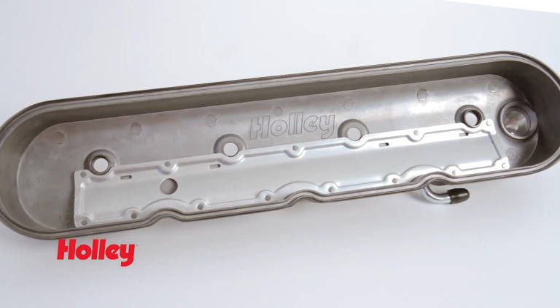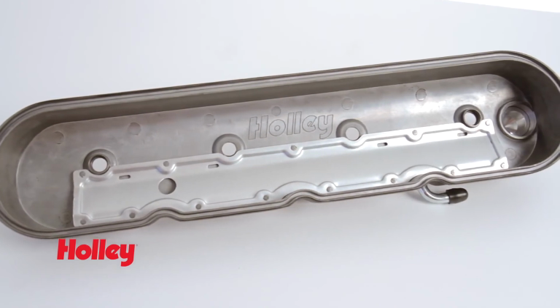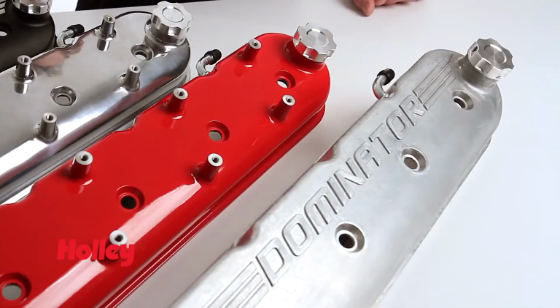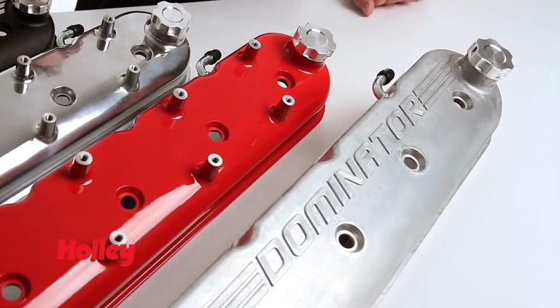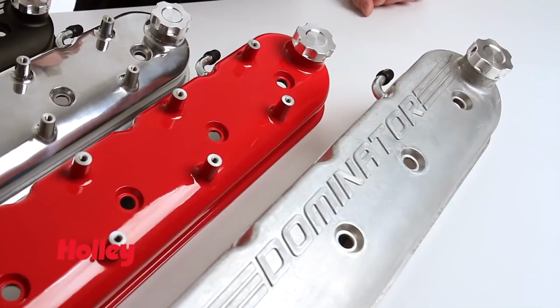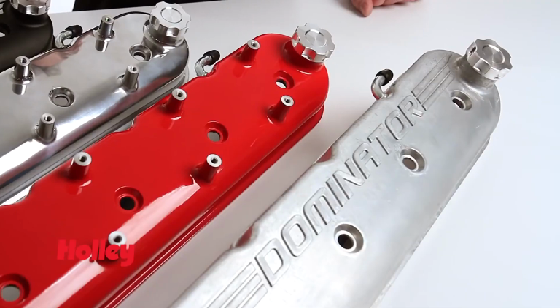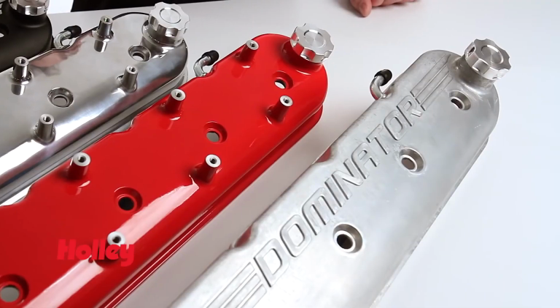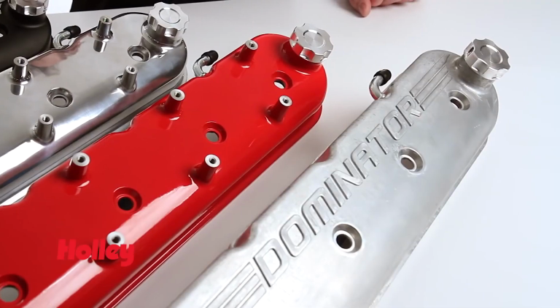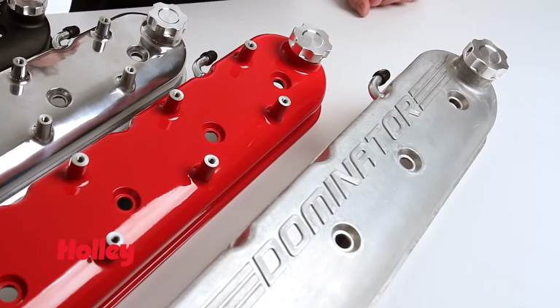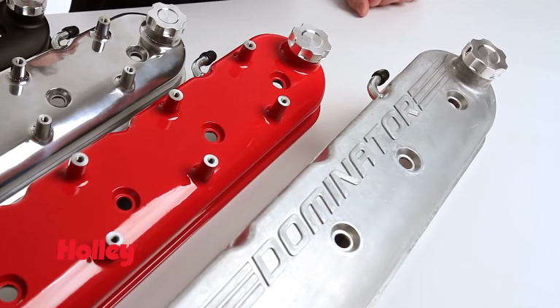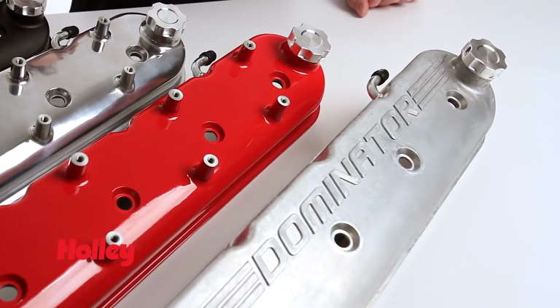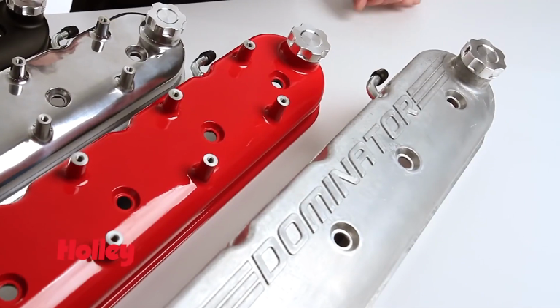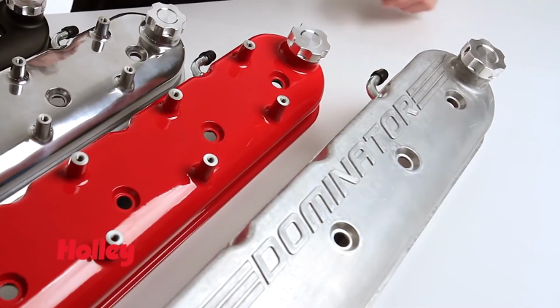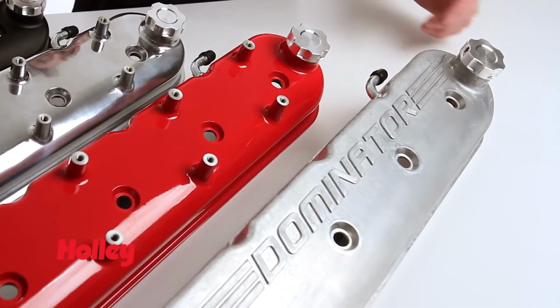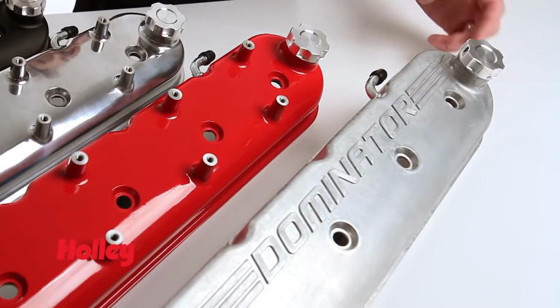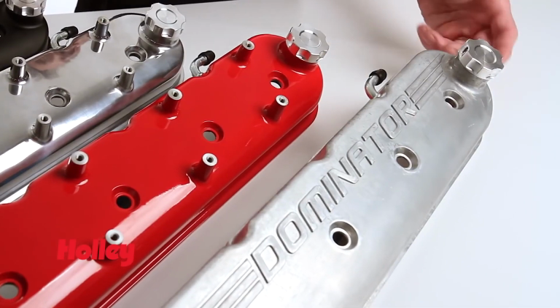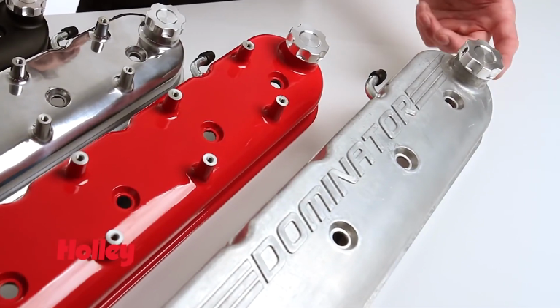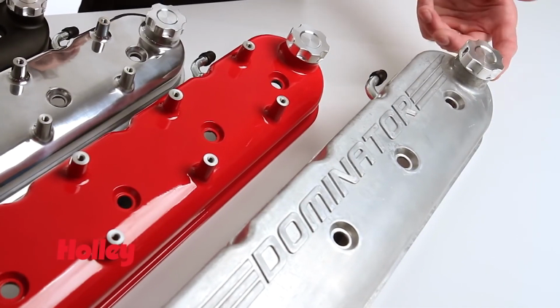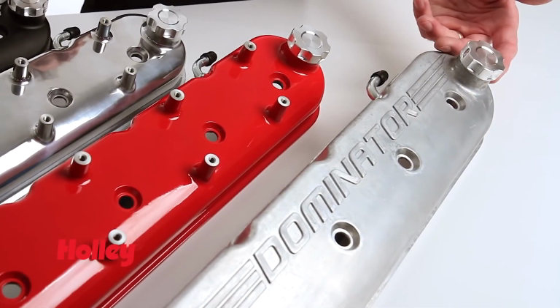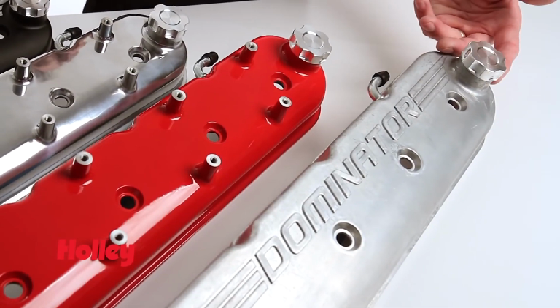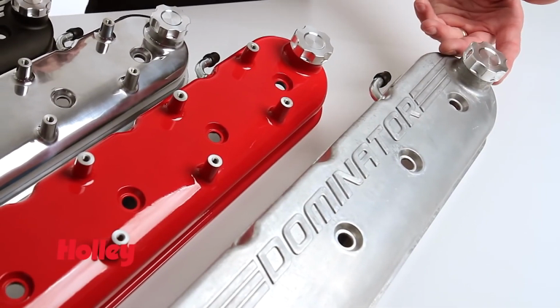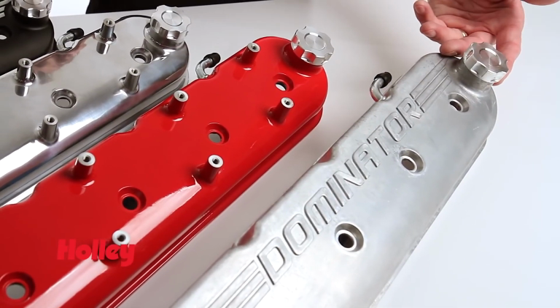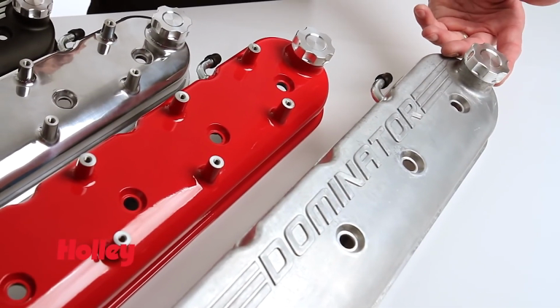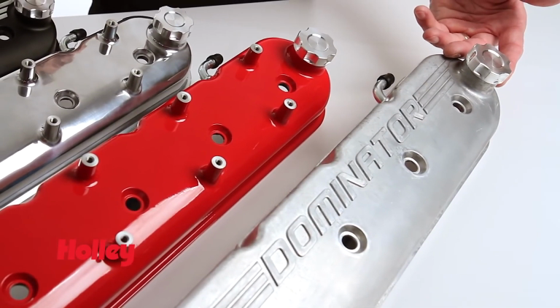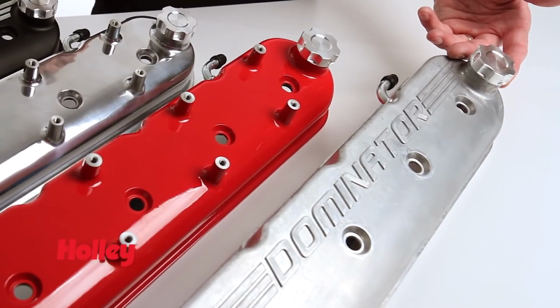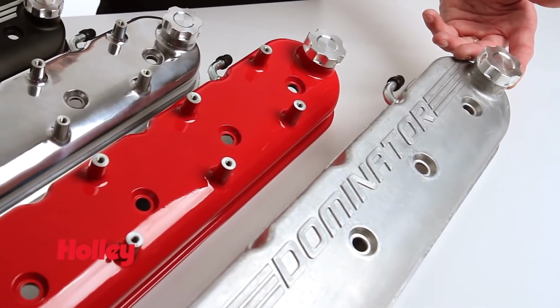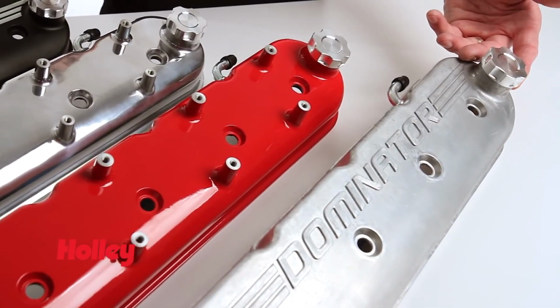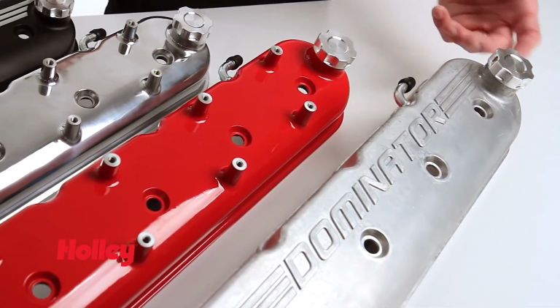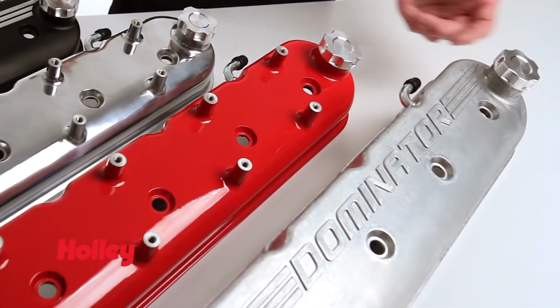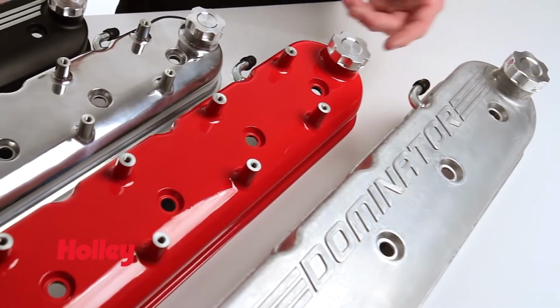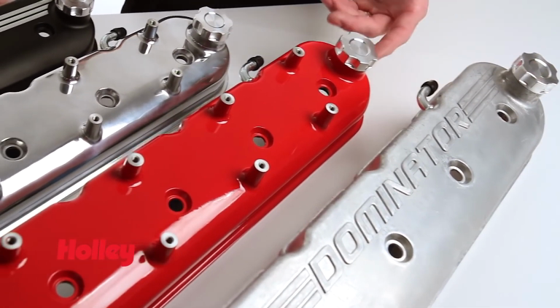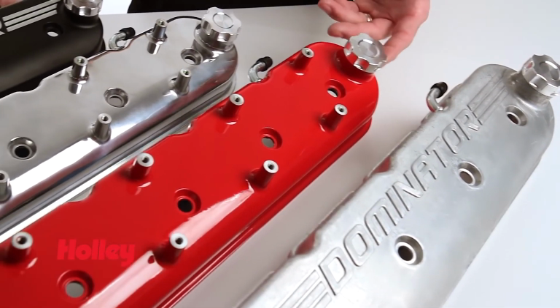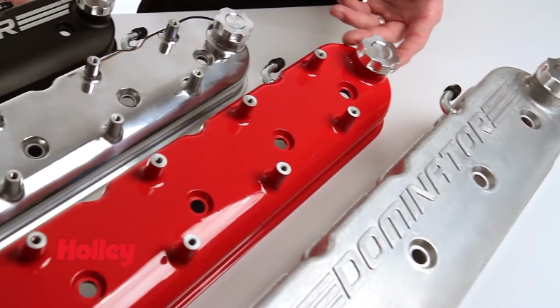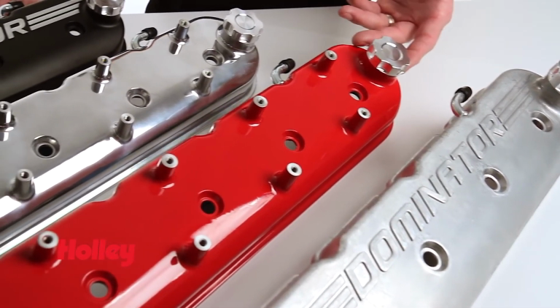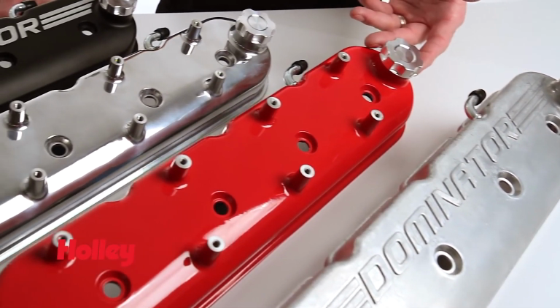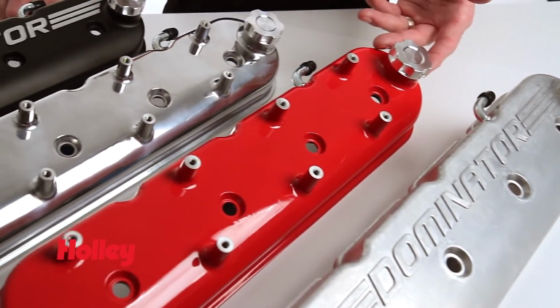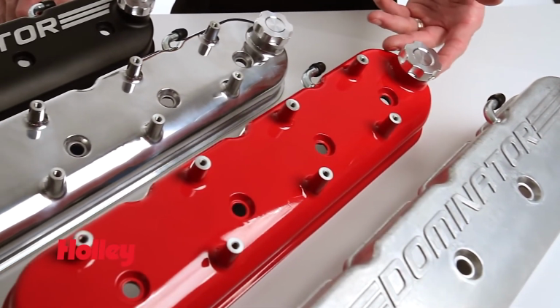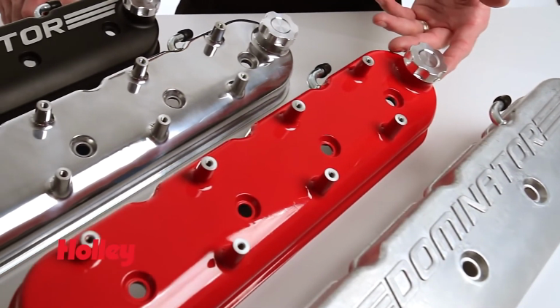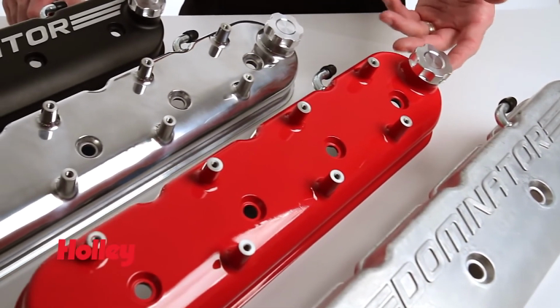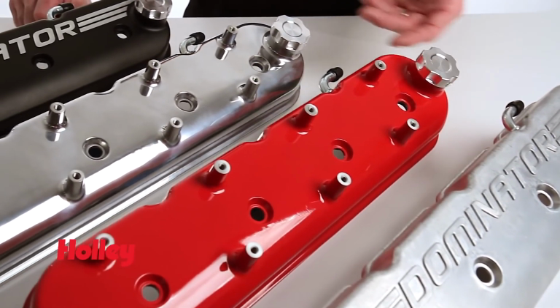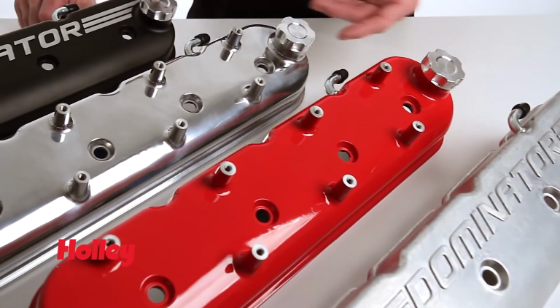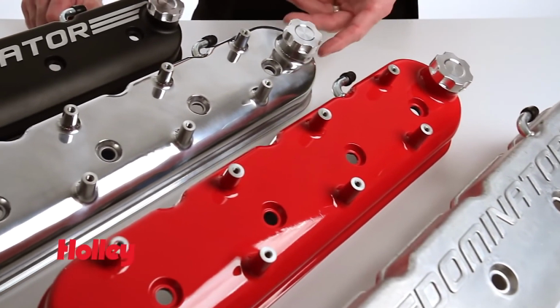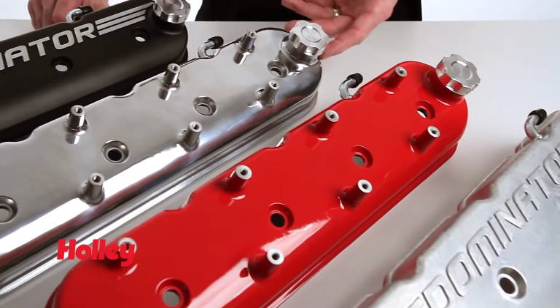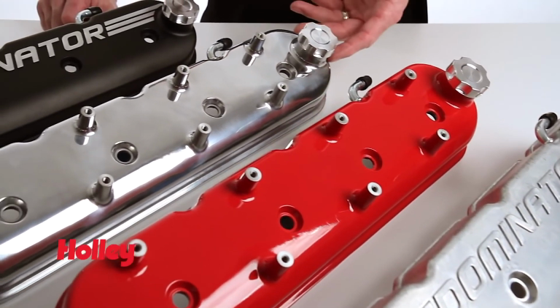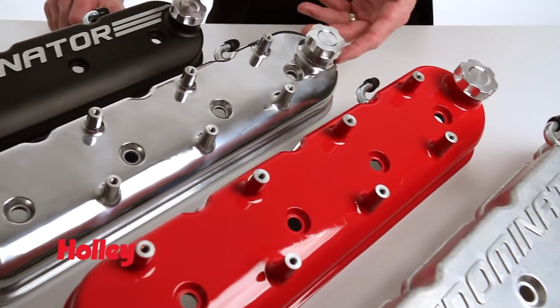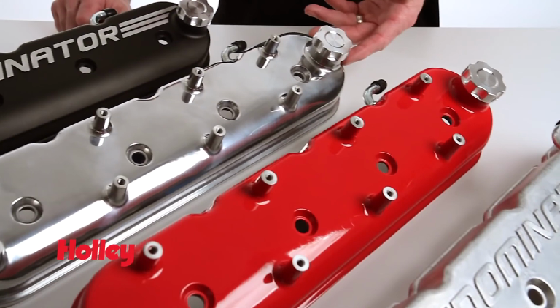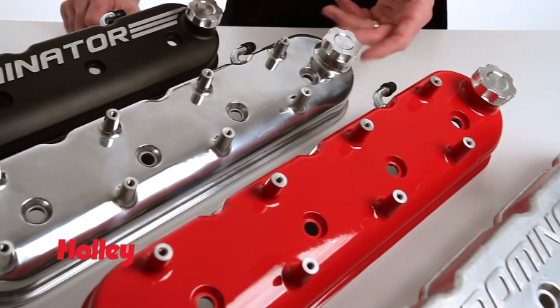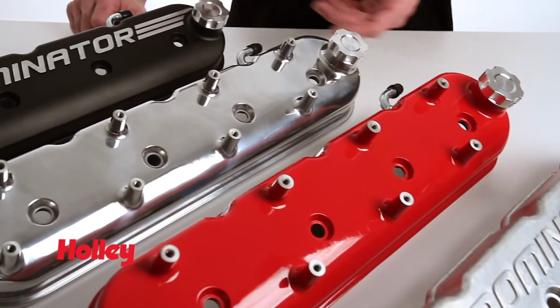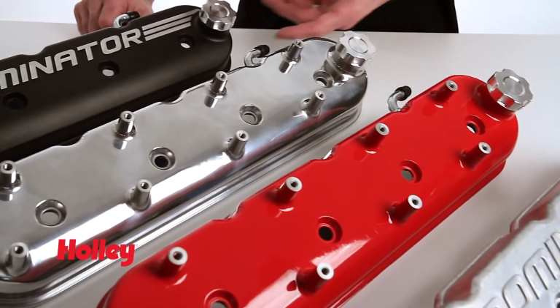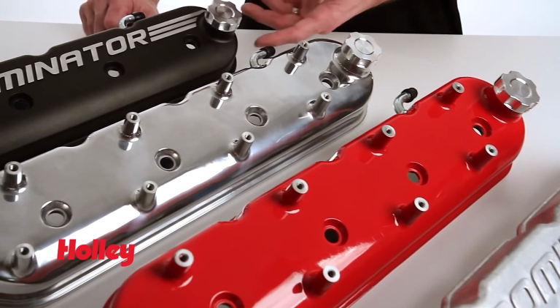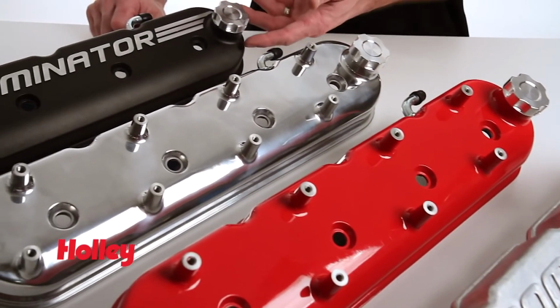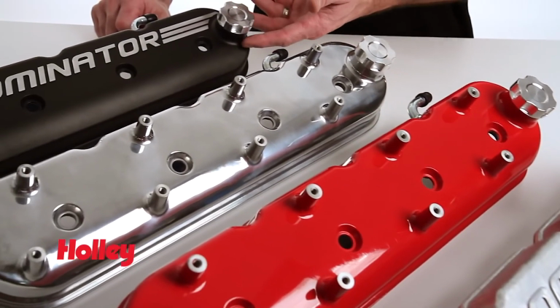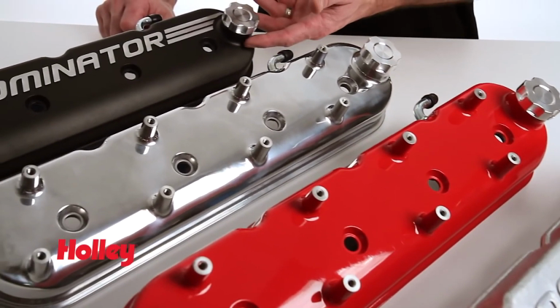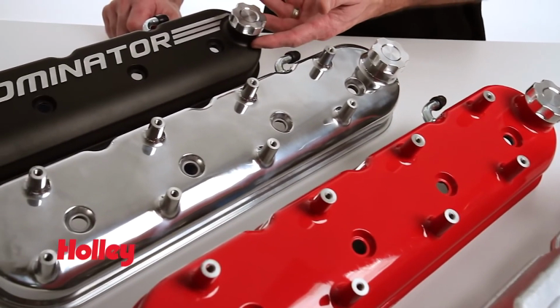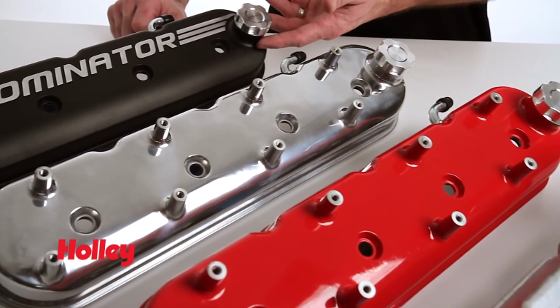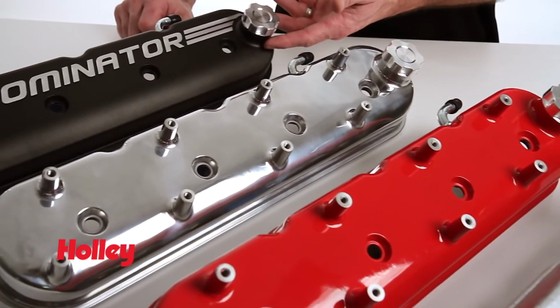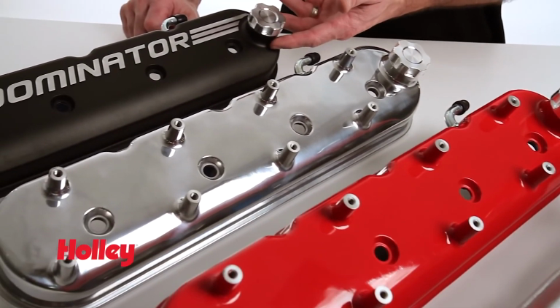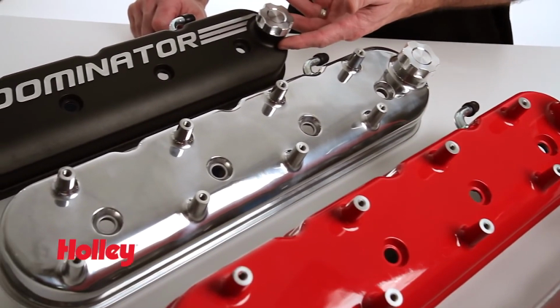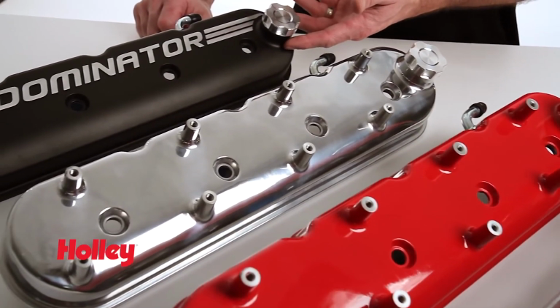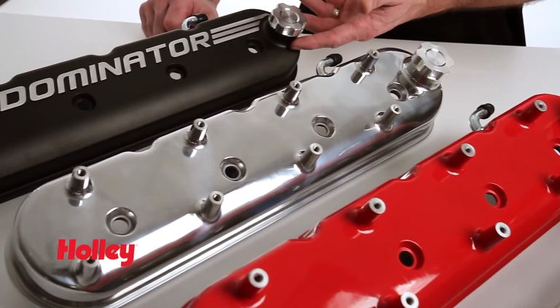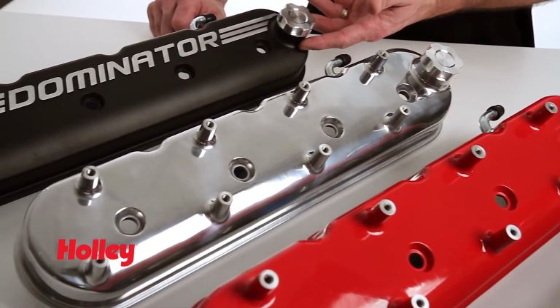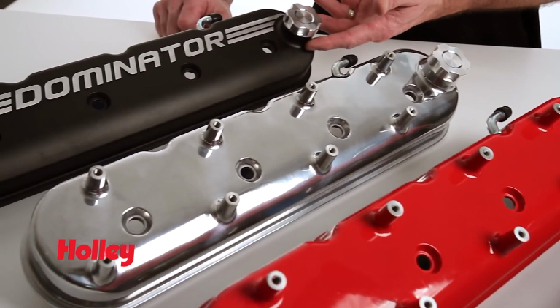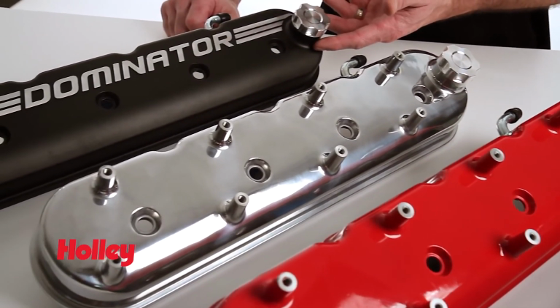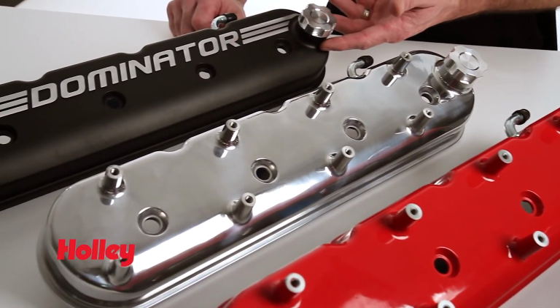These valve covers come ready to bolt on and utilize the OE-style baffle and ventilation system. Both versions of our valve covers are available in natural cast, gloss red, polished, and satin black finishes.